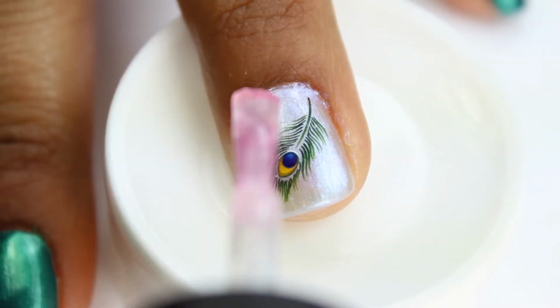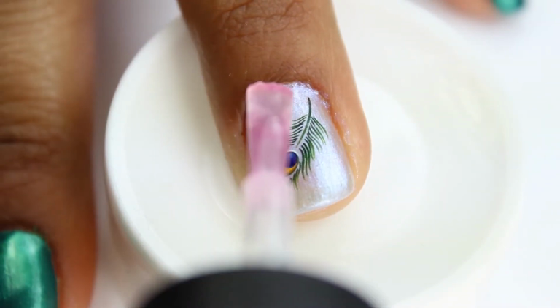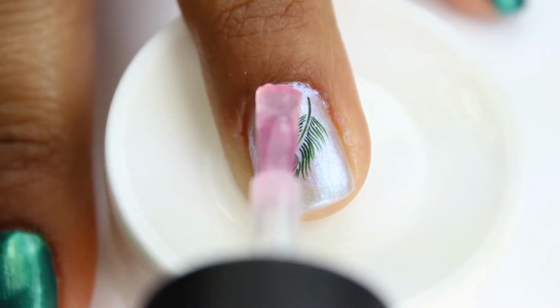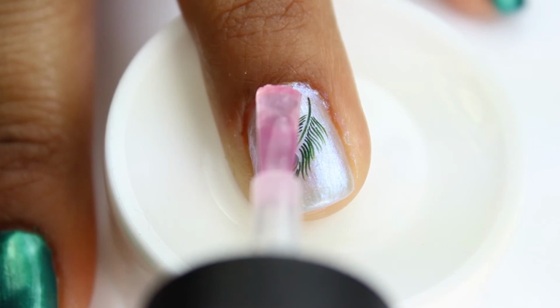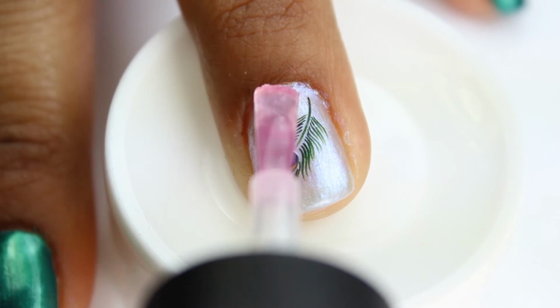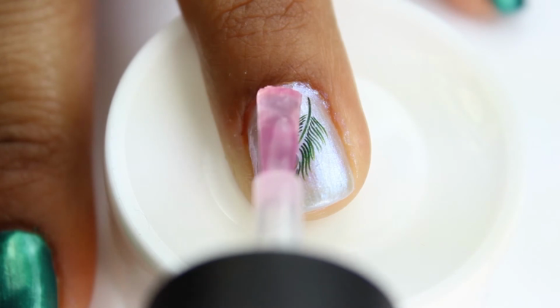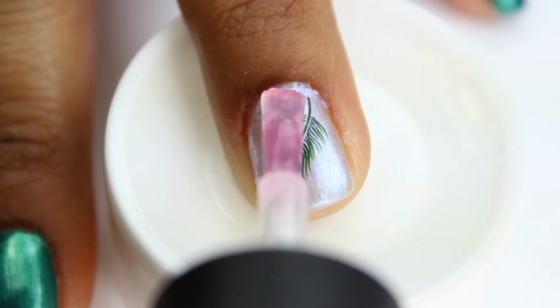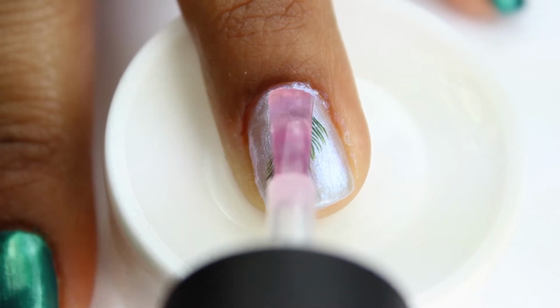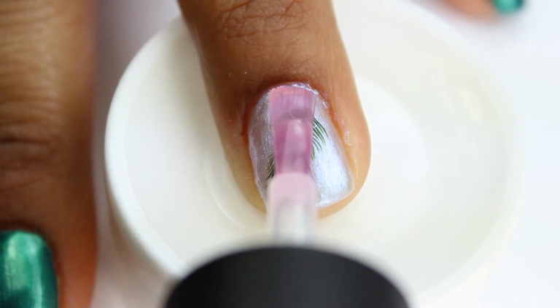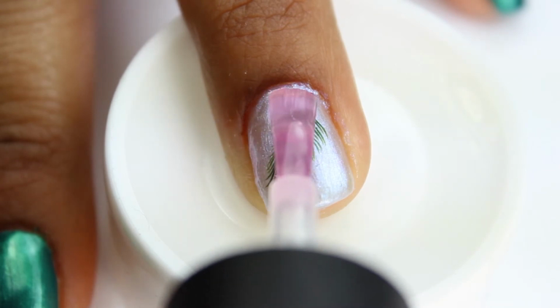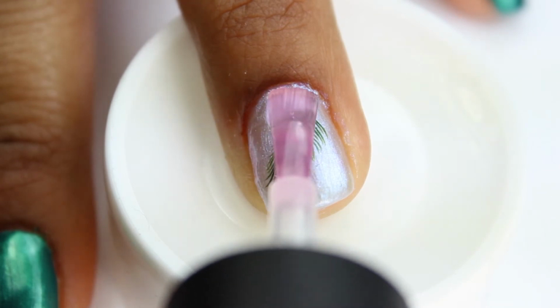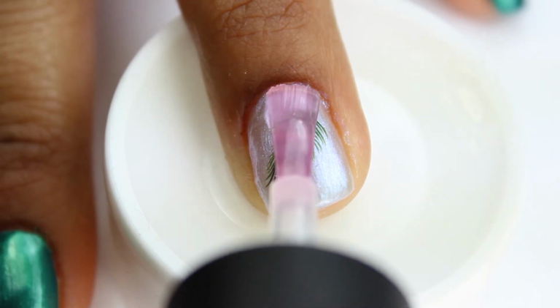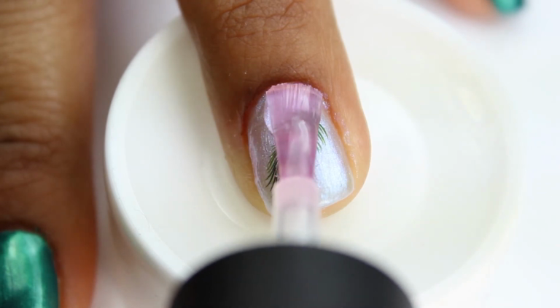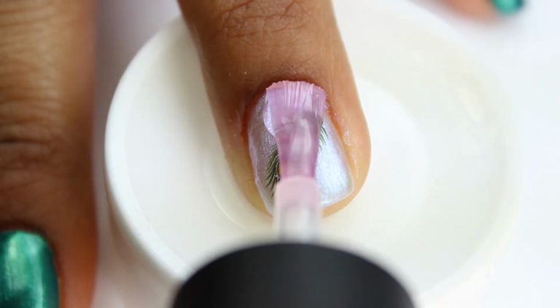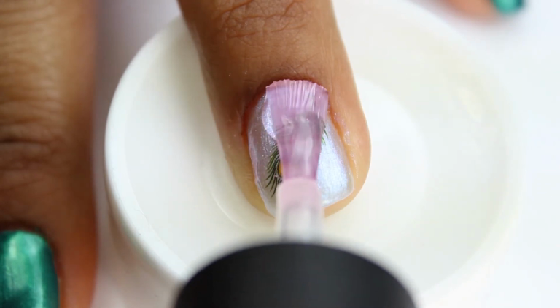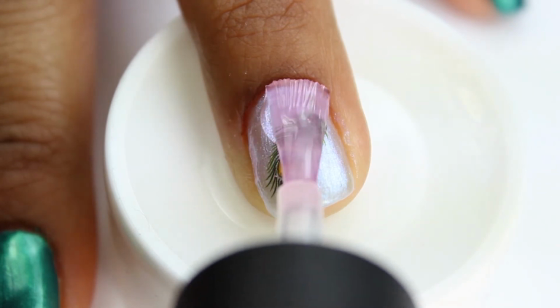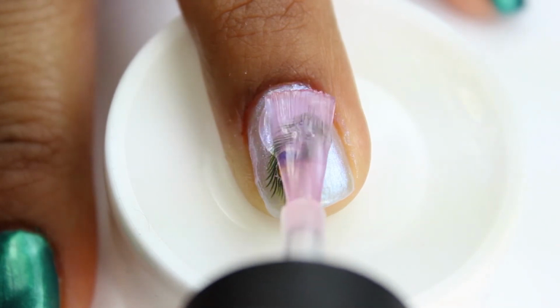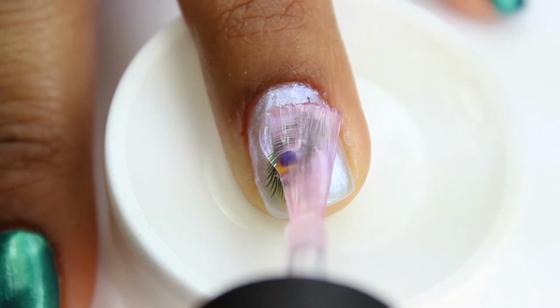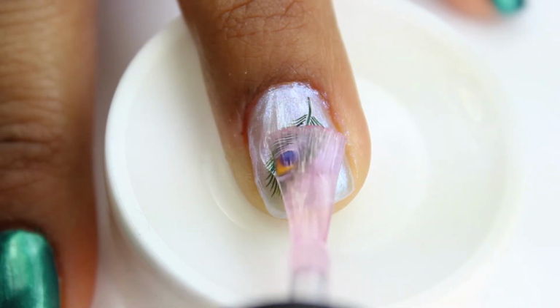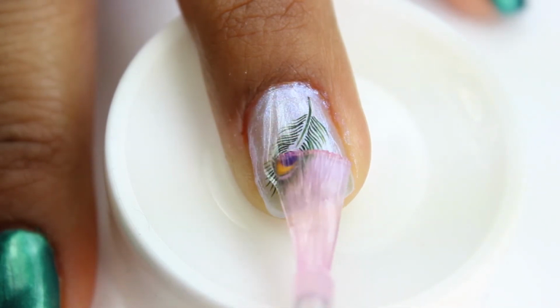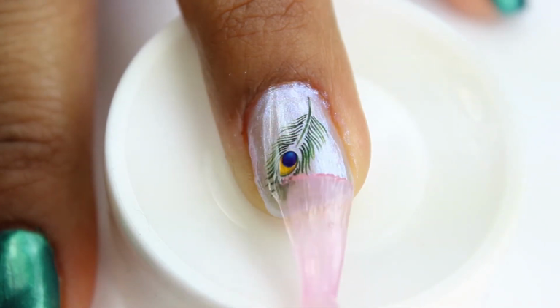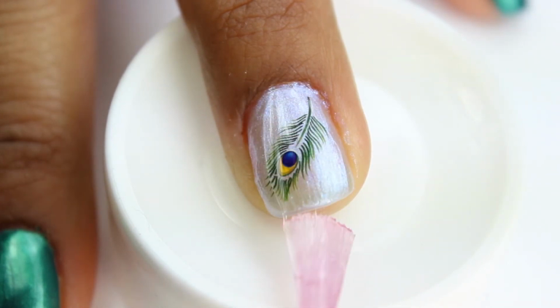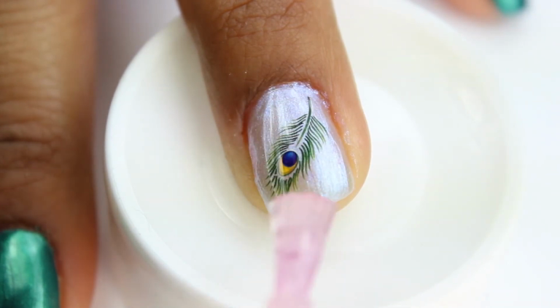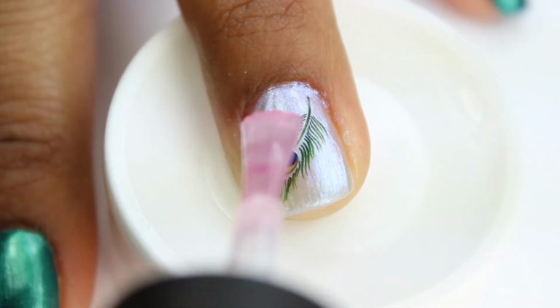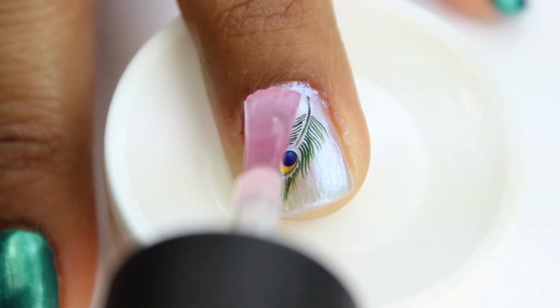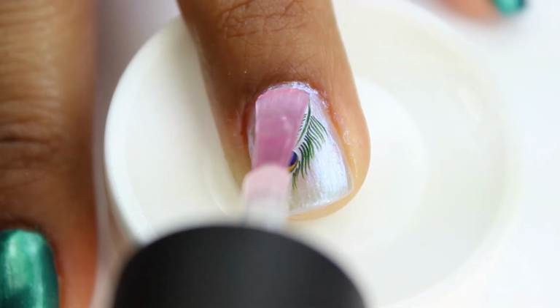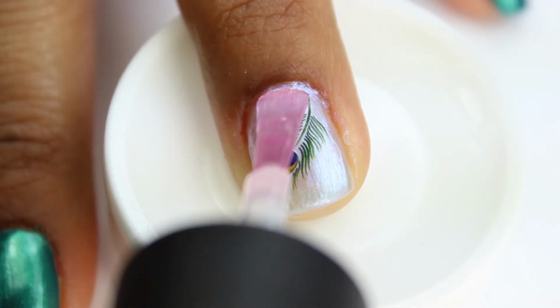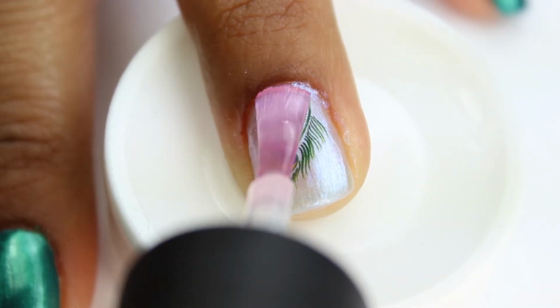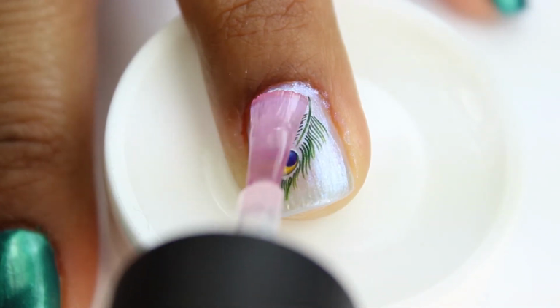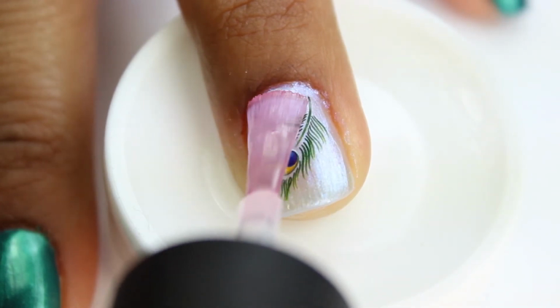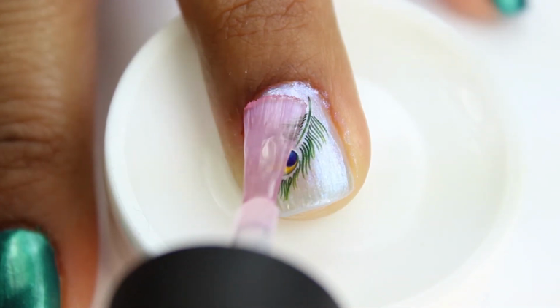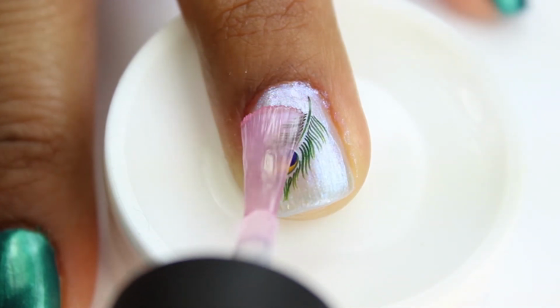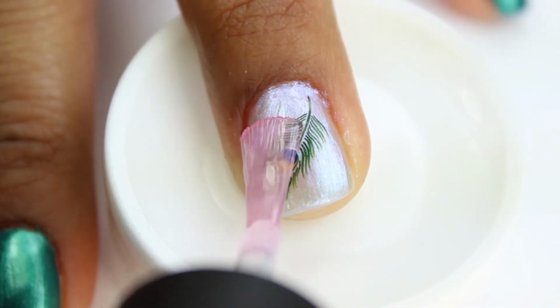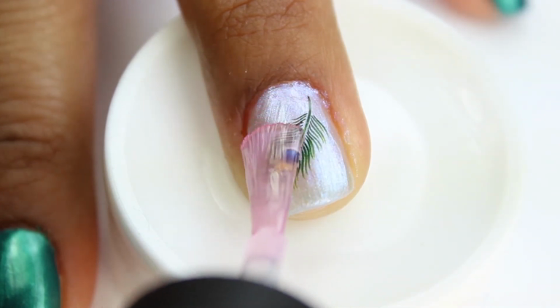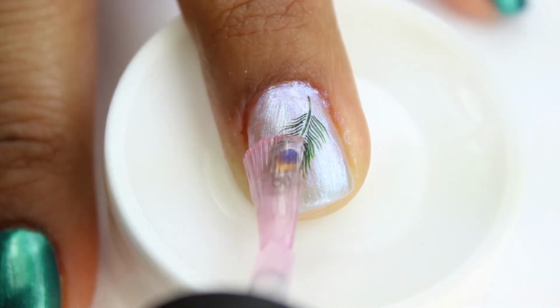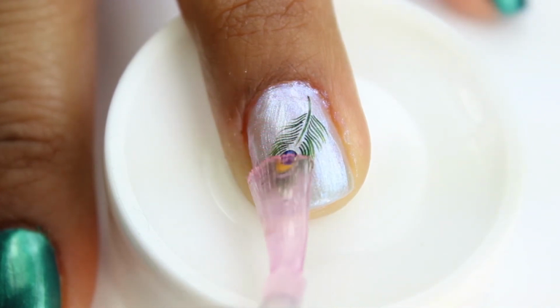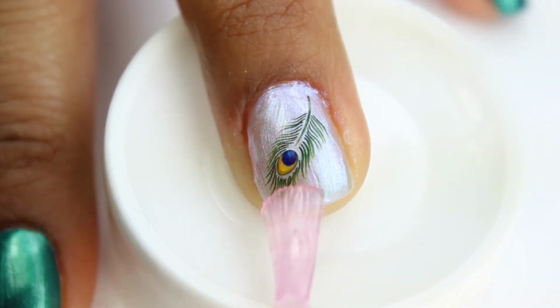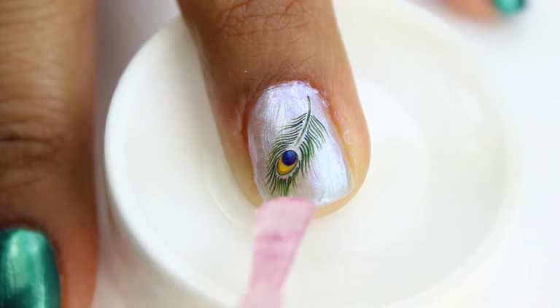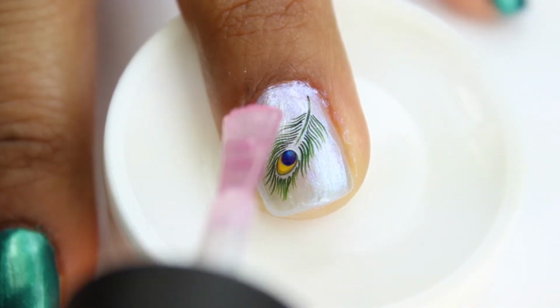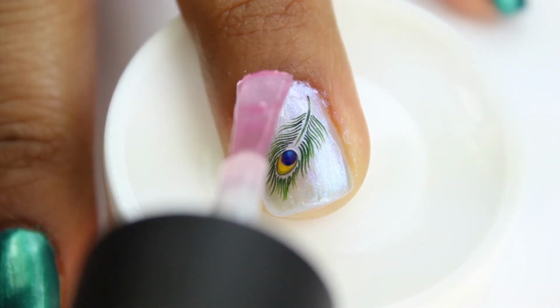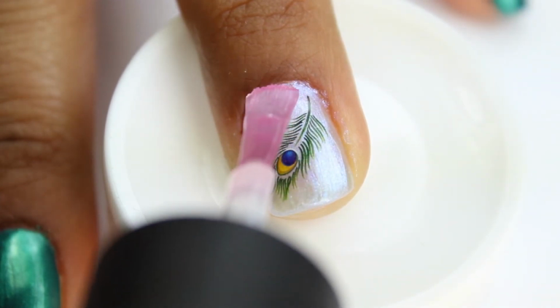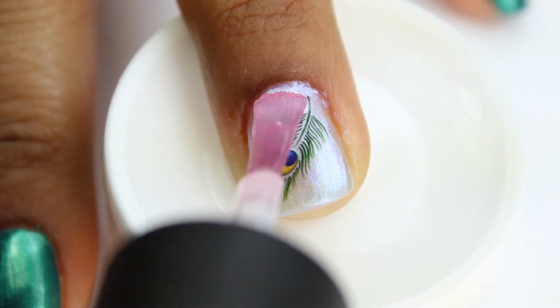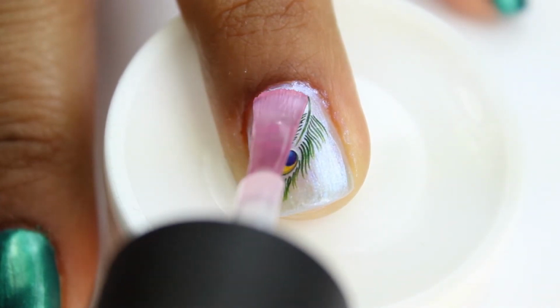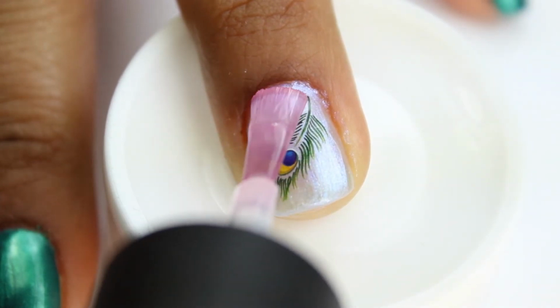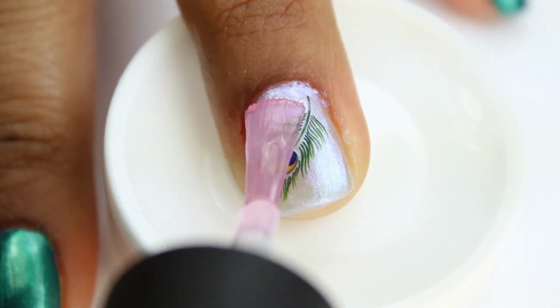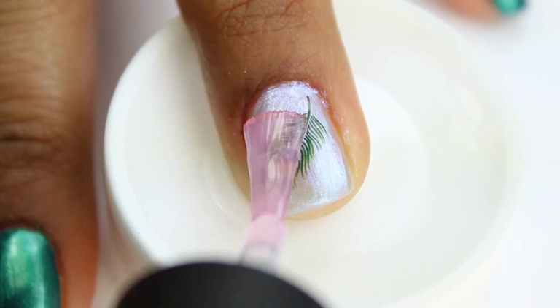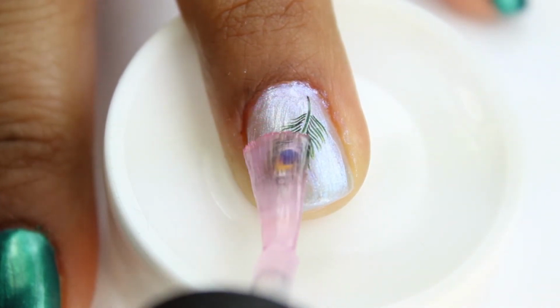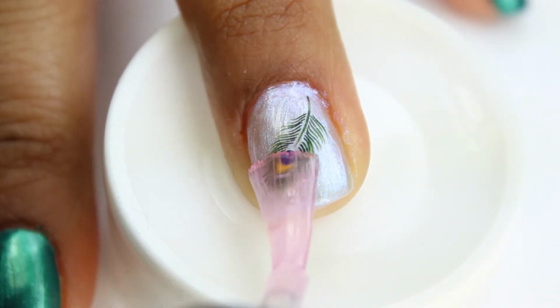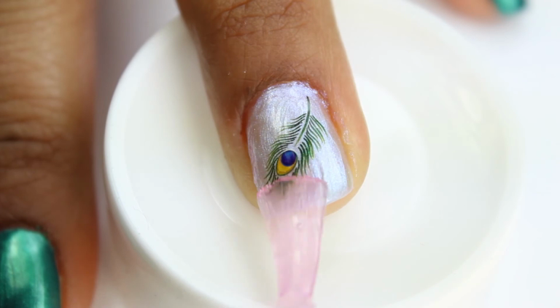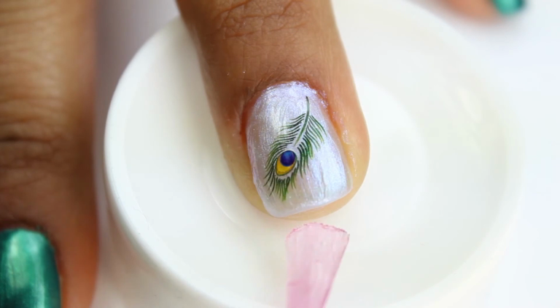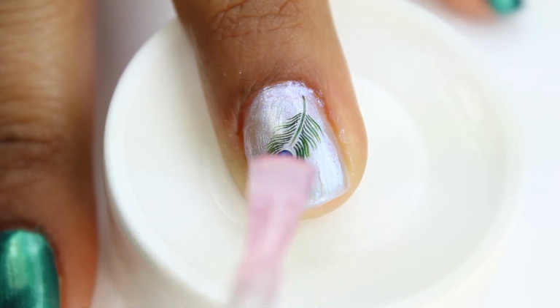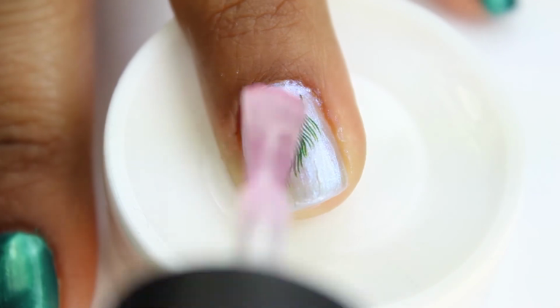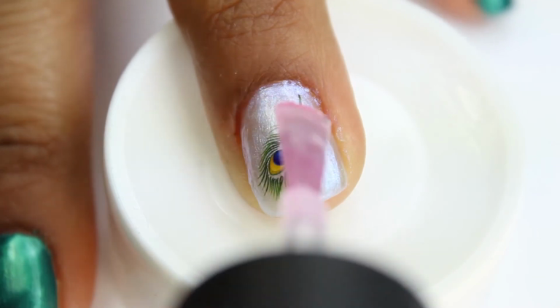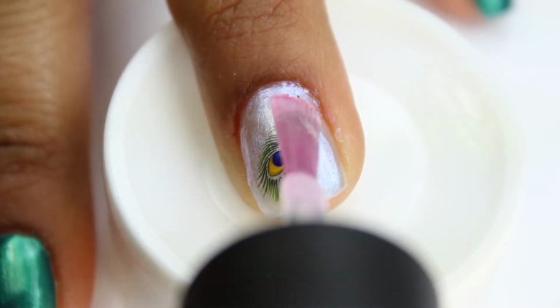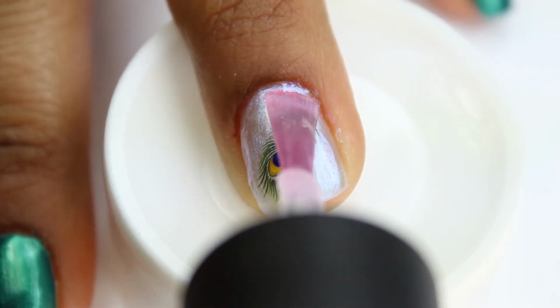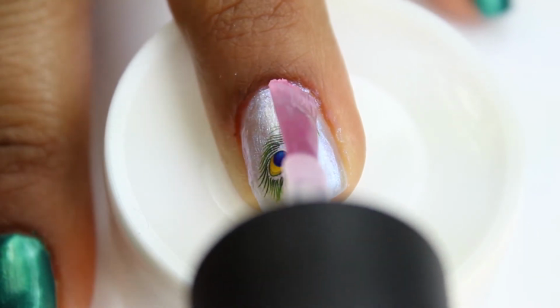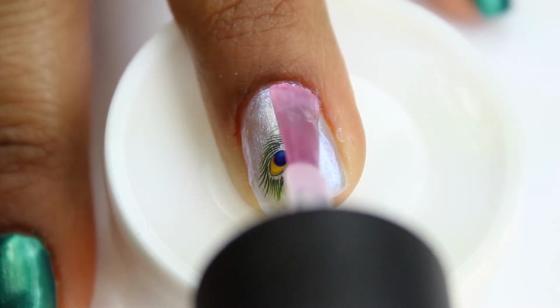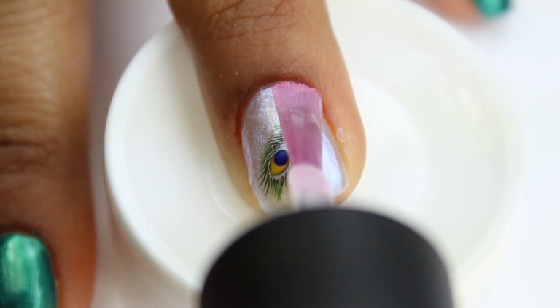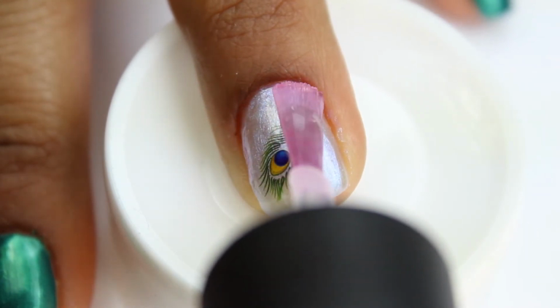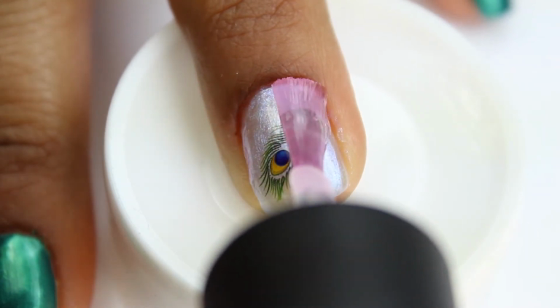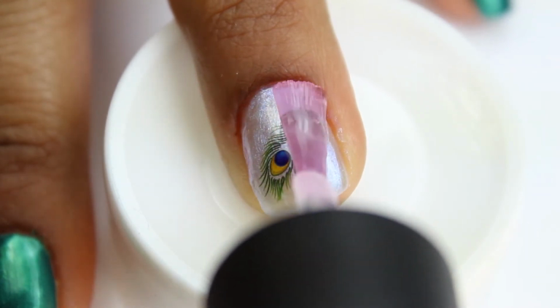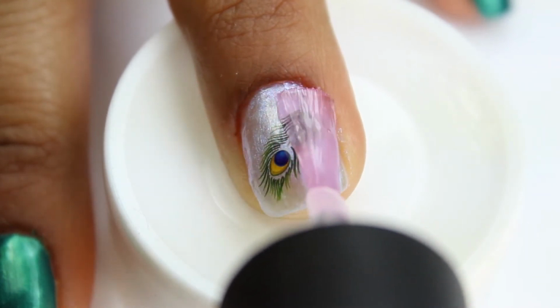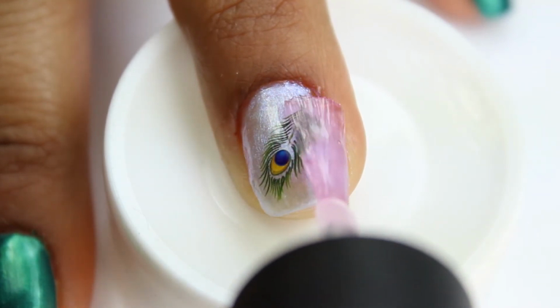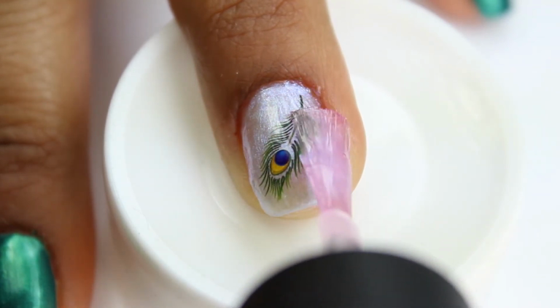We're finally done and I'm placing my top coat on all my fingers. Don't forget to let it dry so you won't smudge anything.